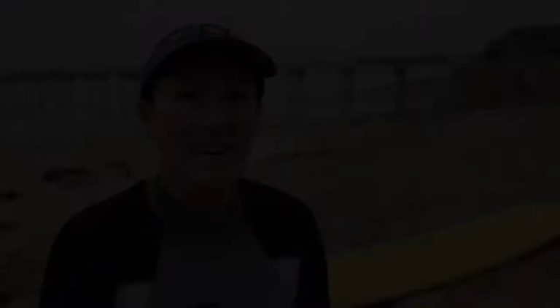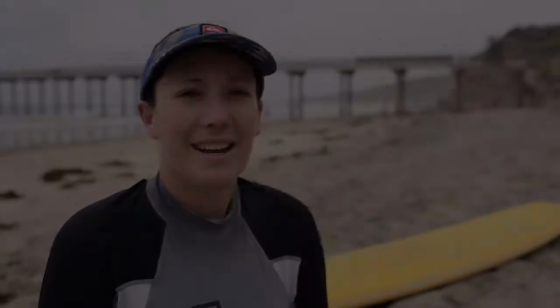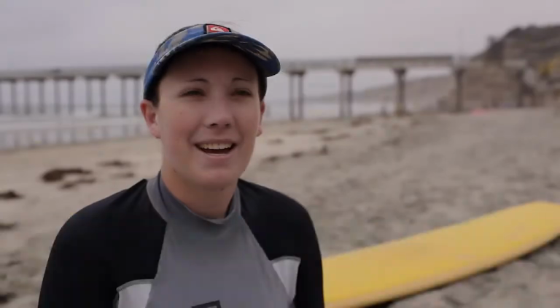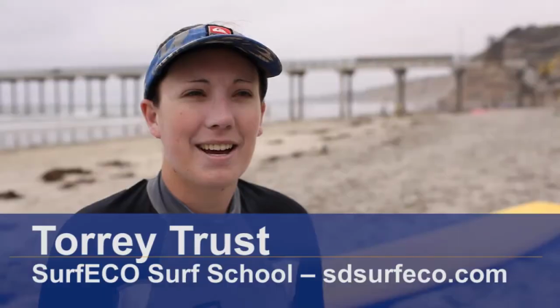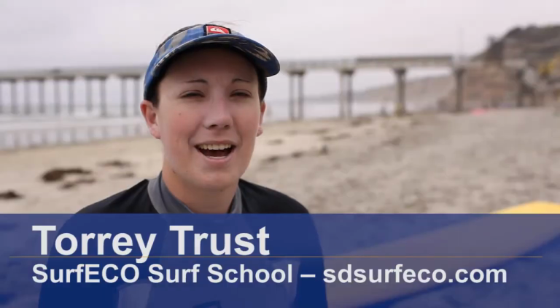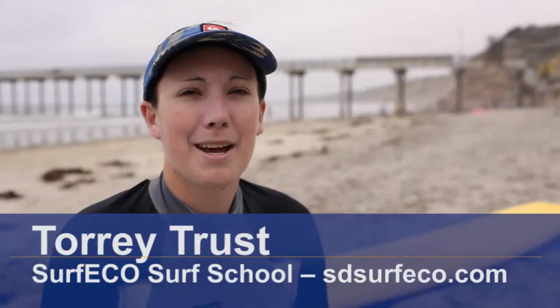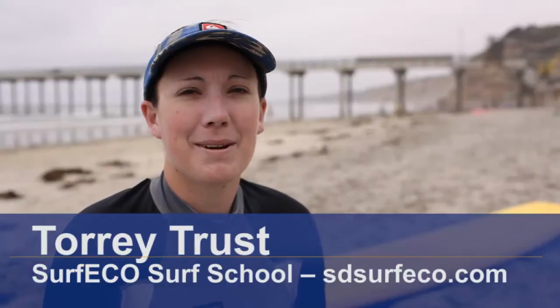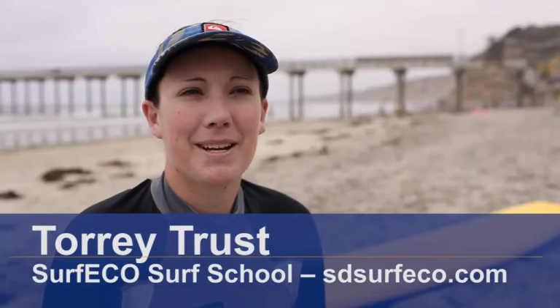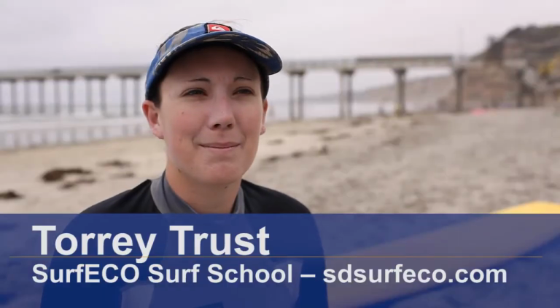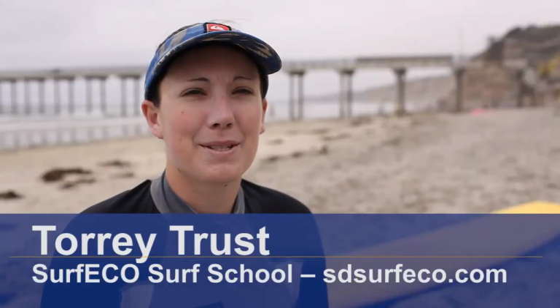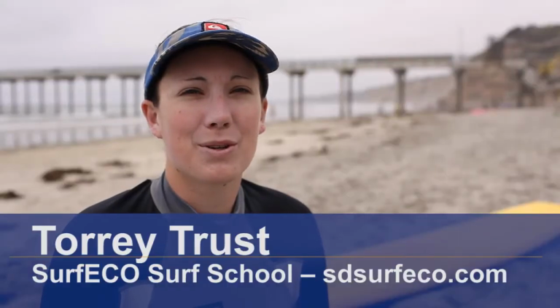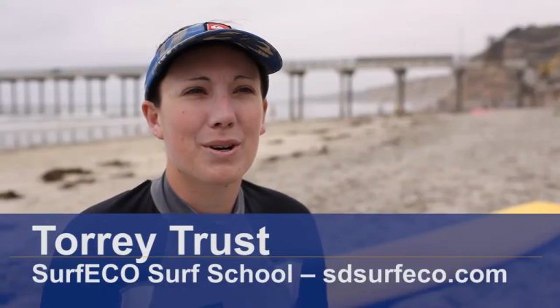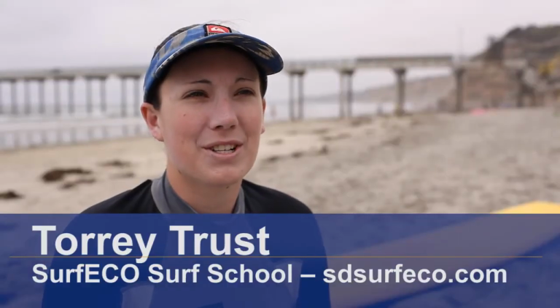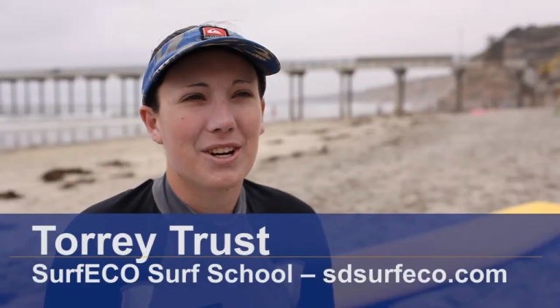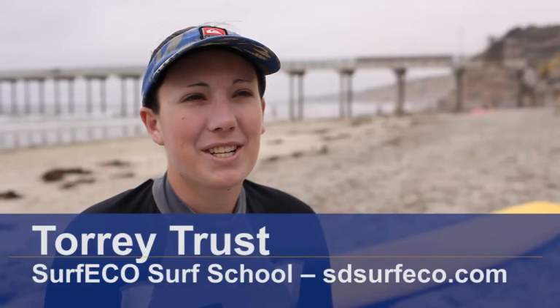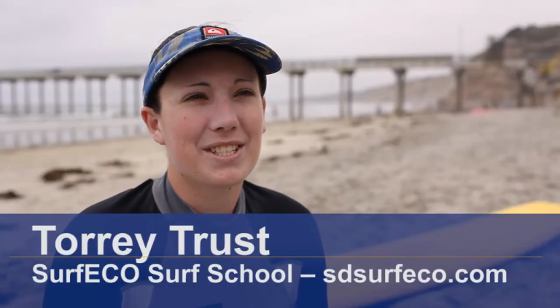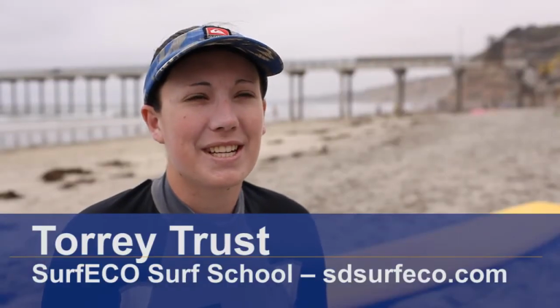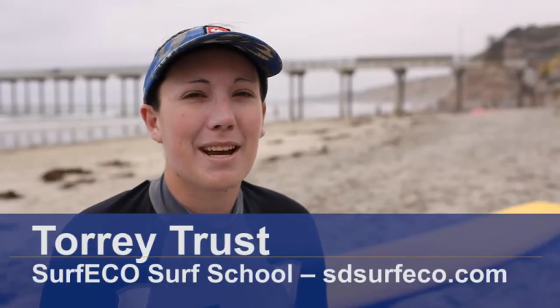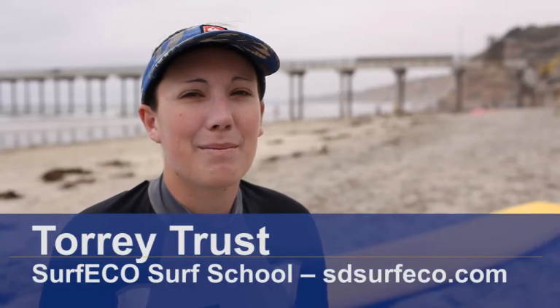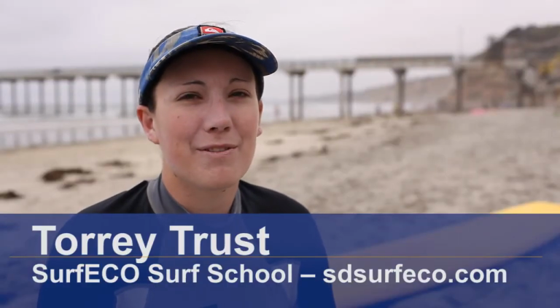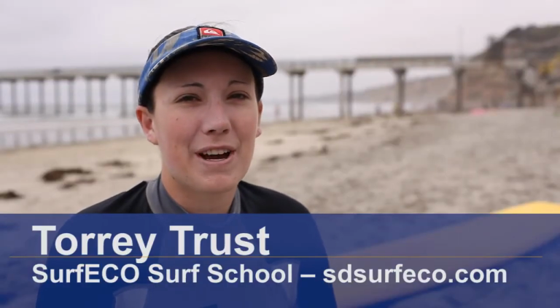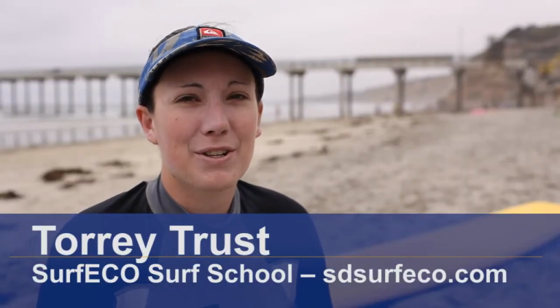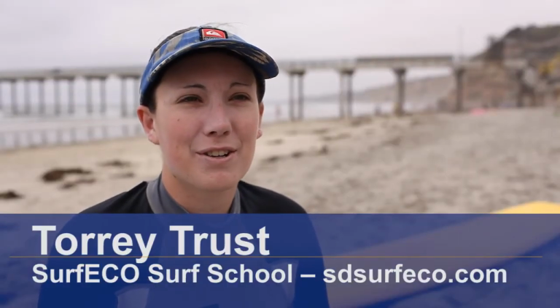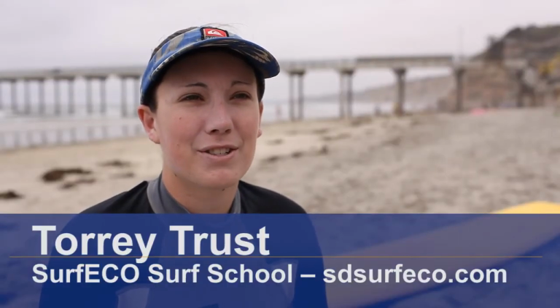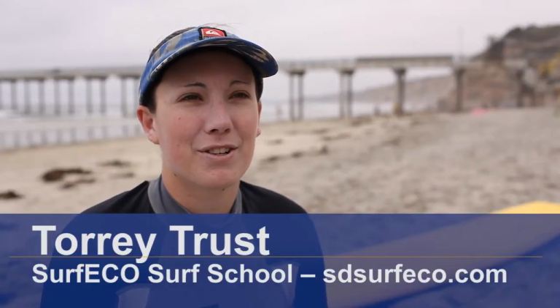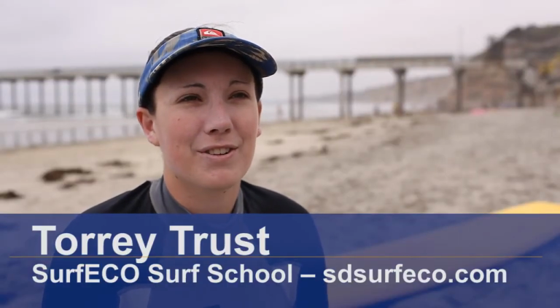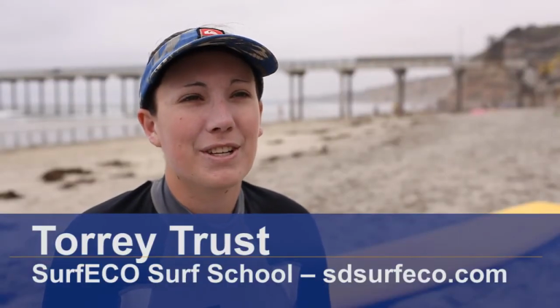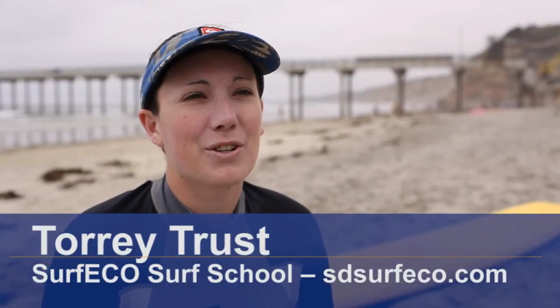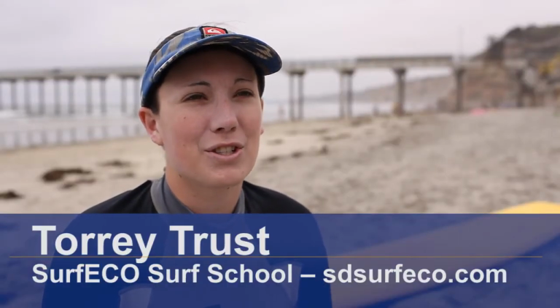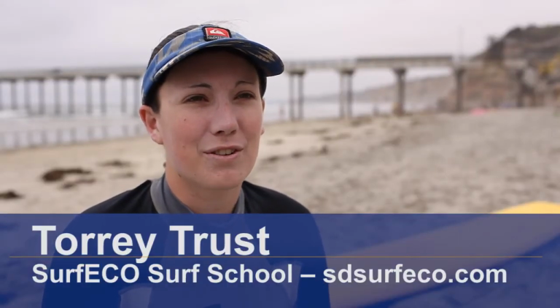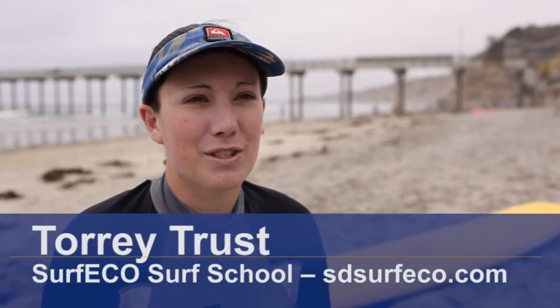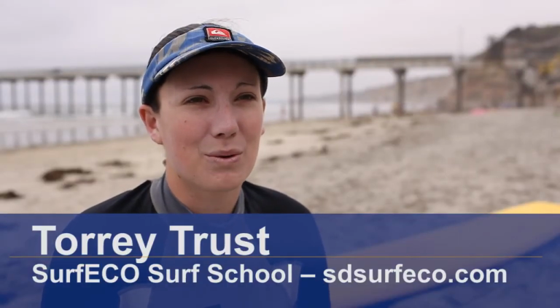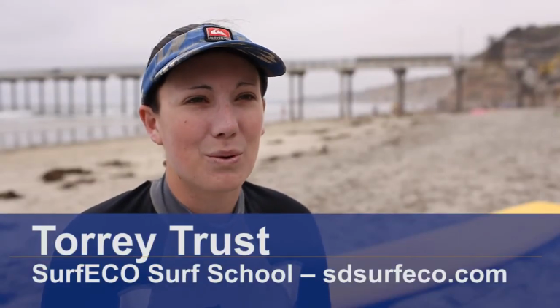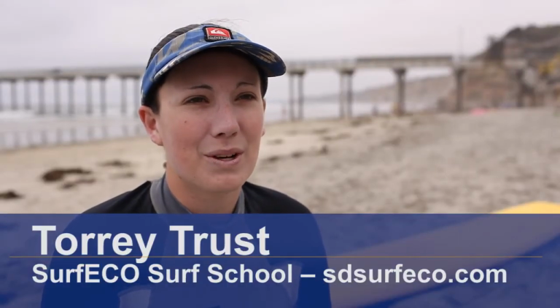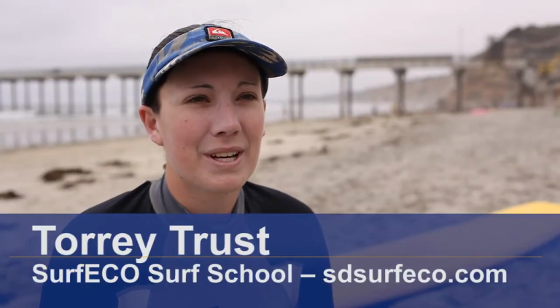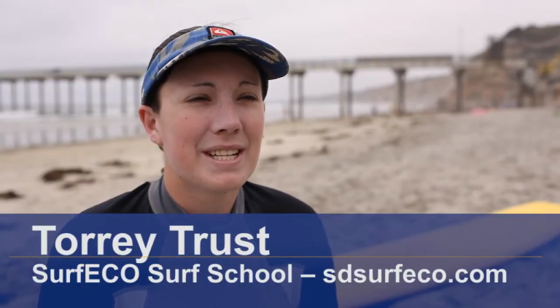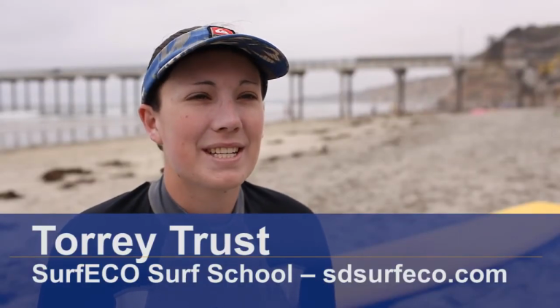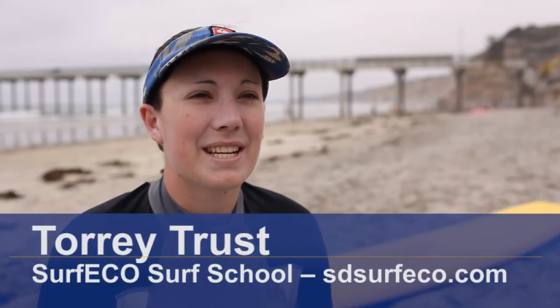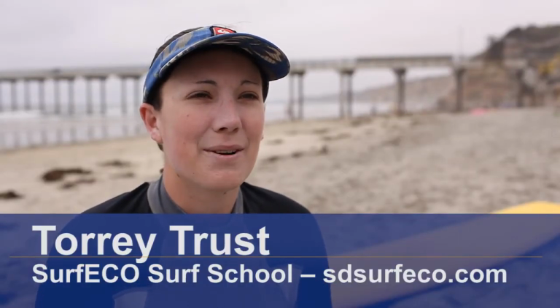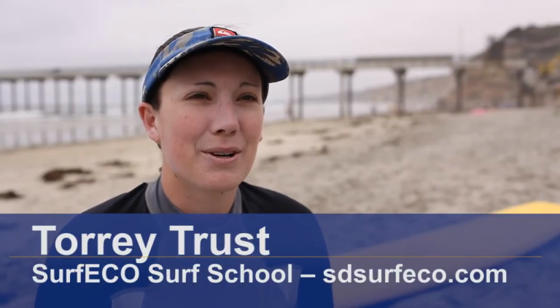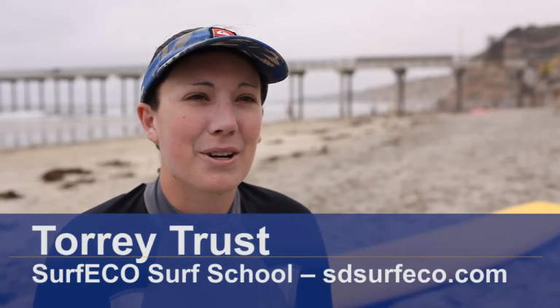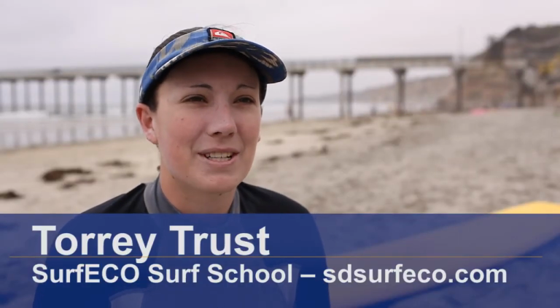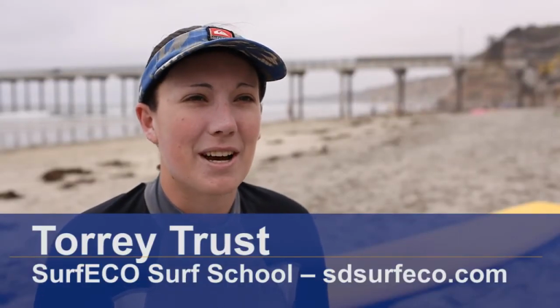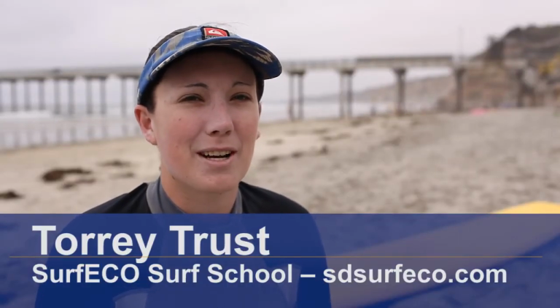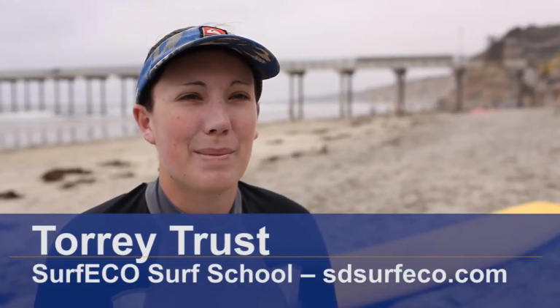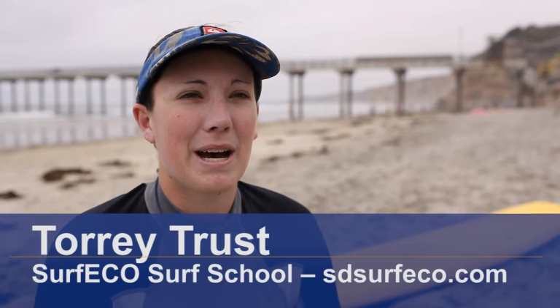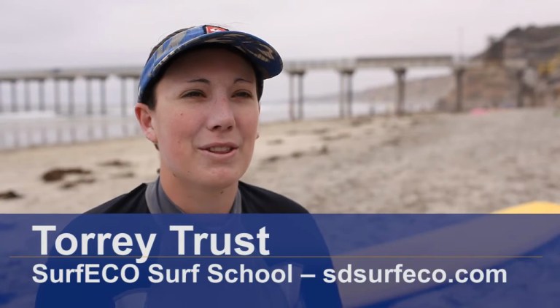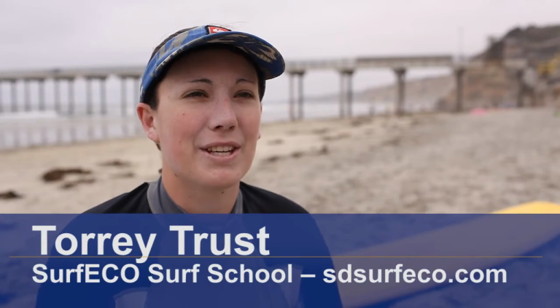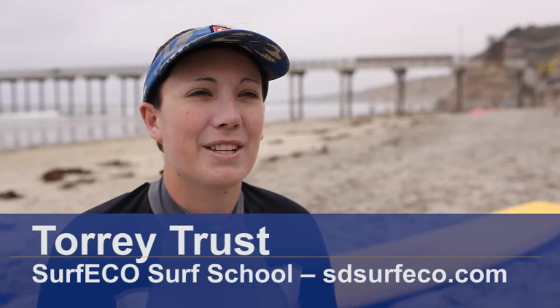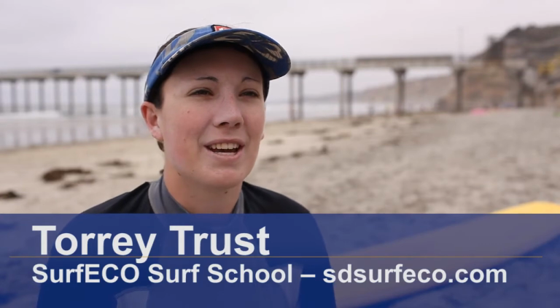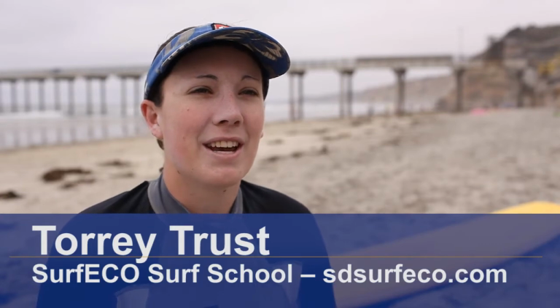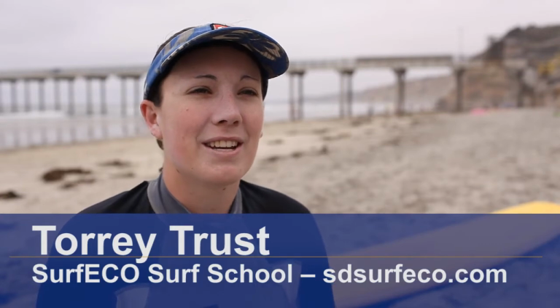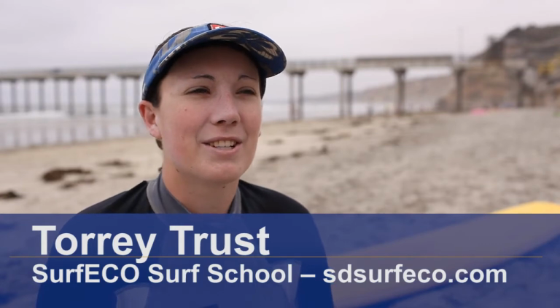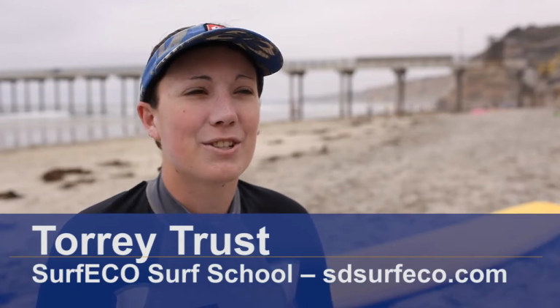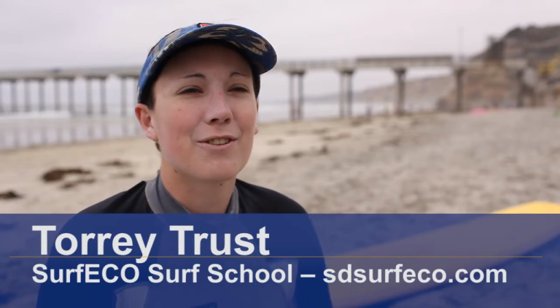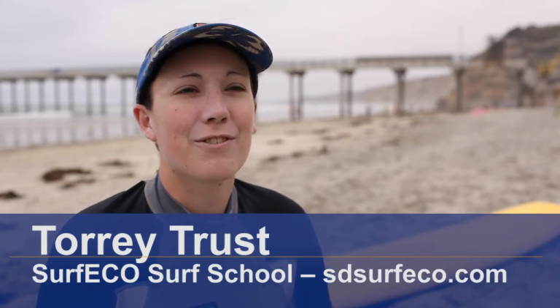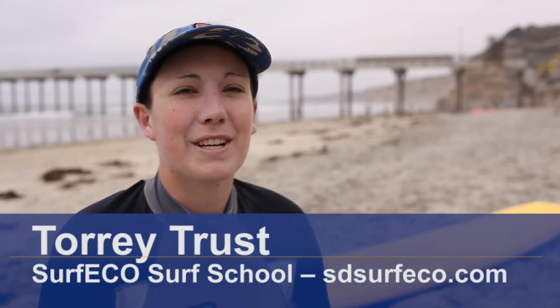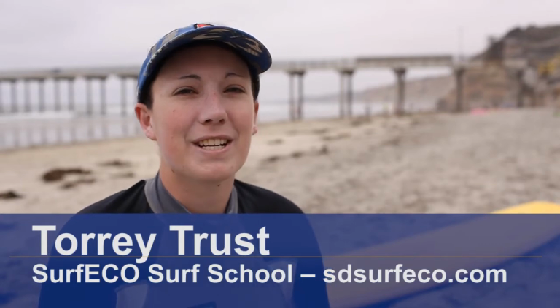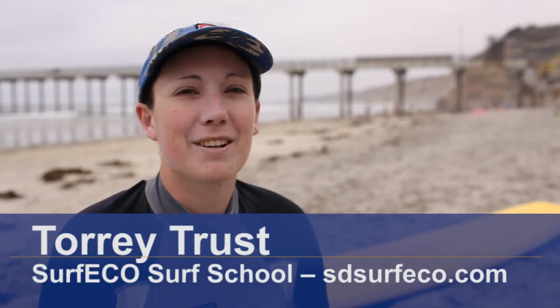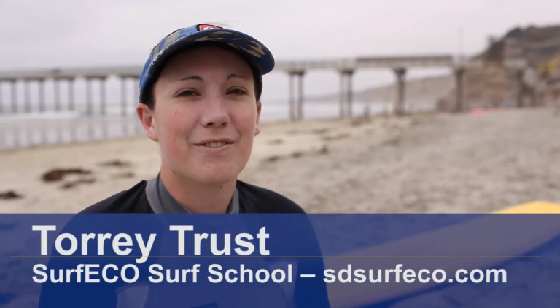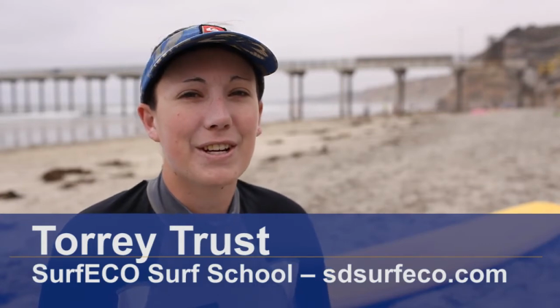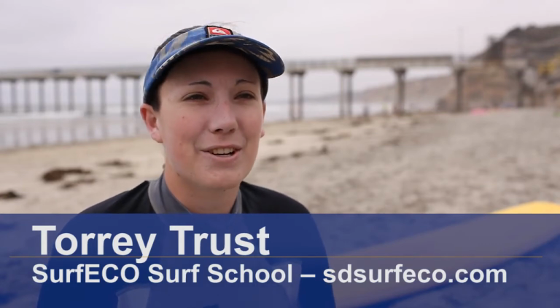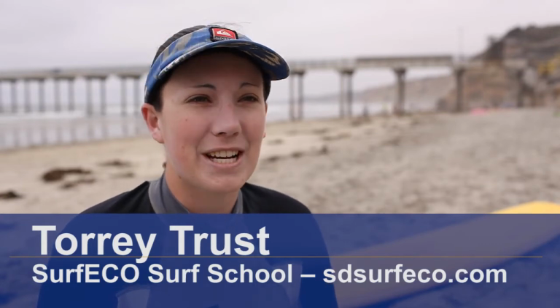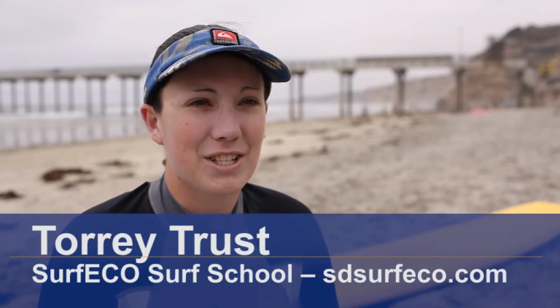Hi, my name is Tori Trust and I'm the founder of Surf Ego Surf School. Today we're going to talk about the surf fin configurations.